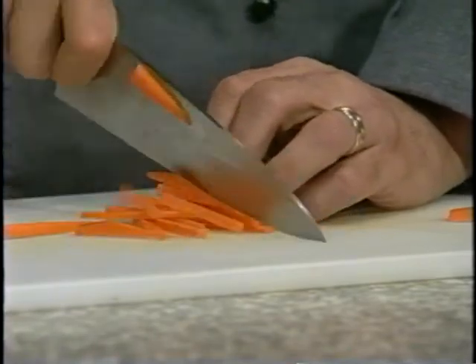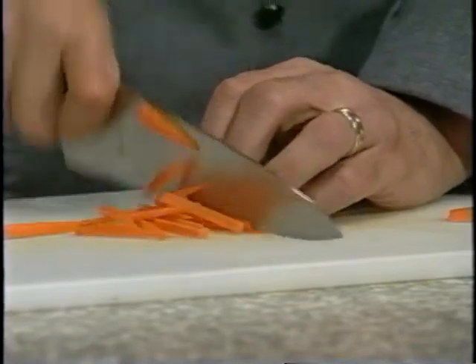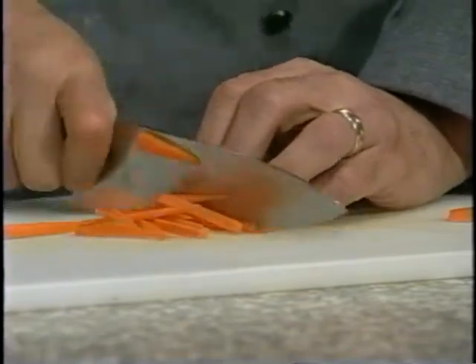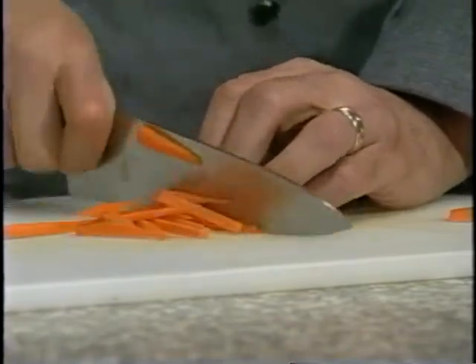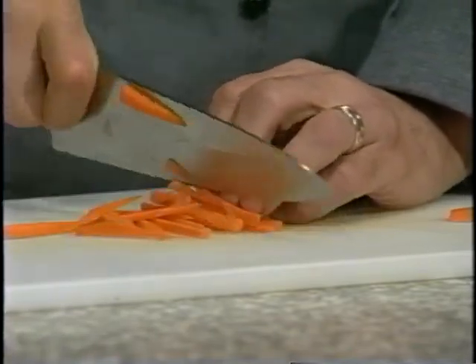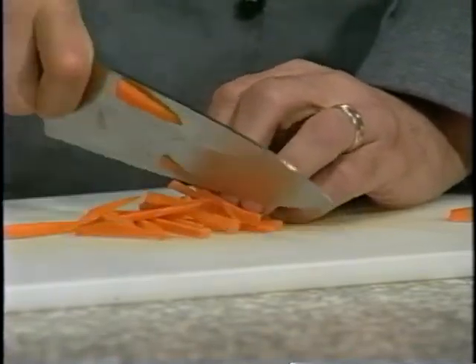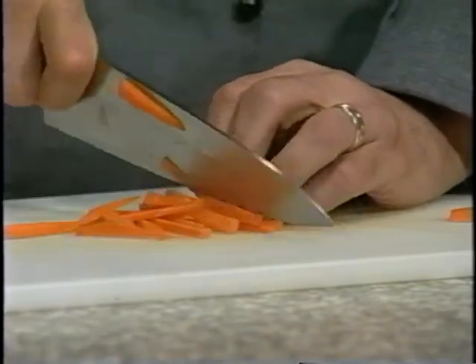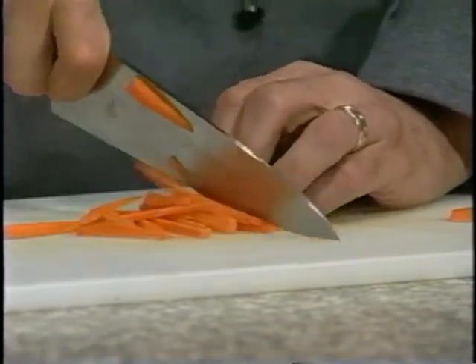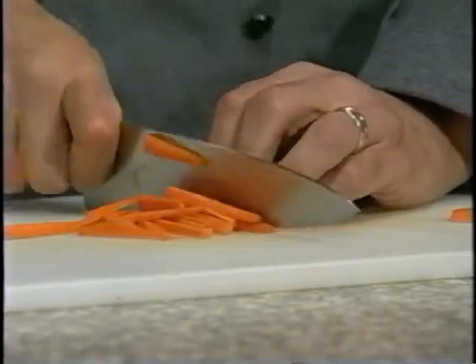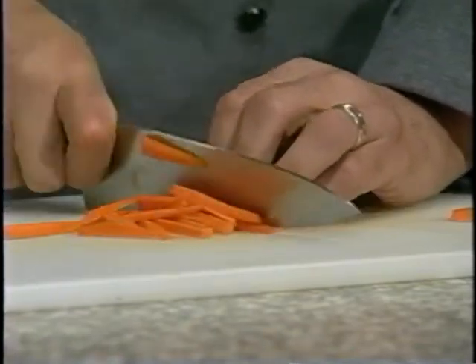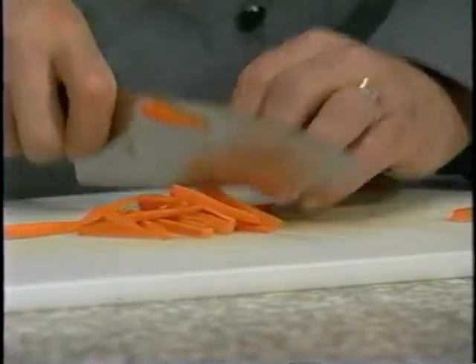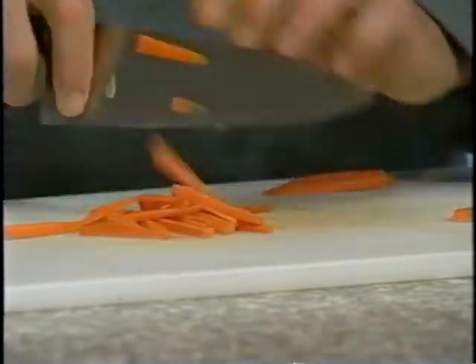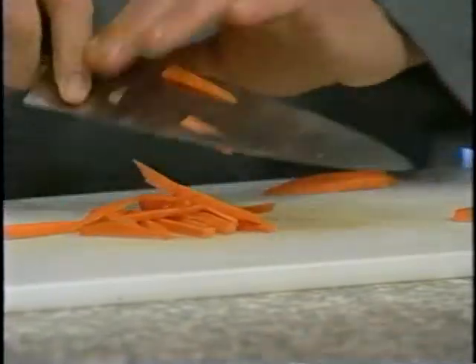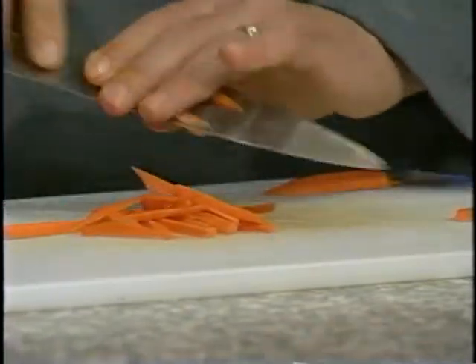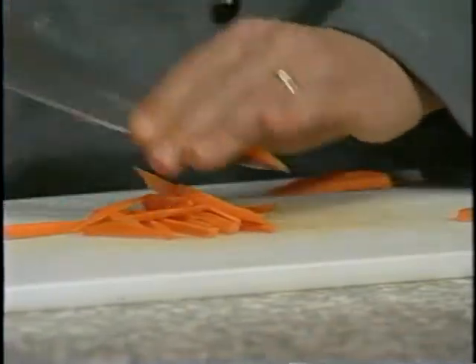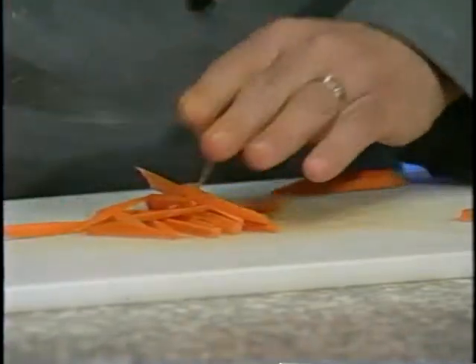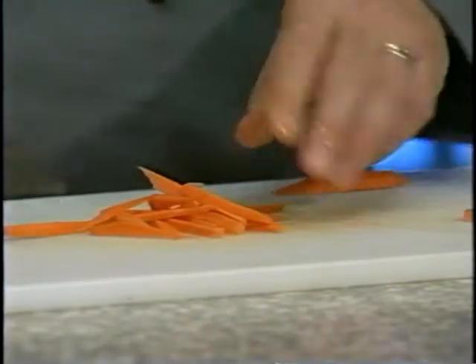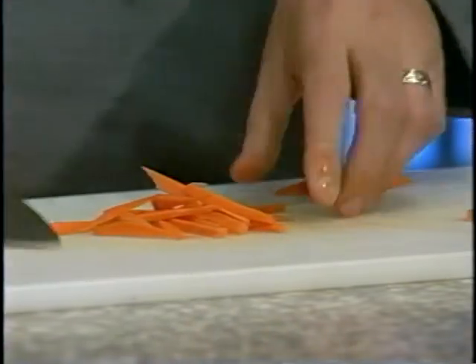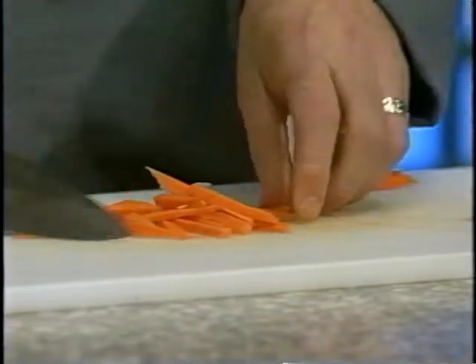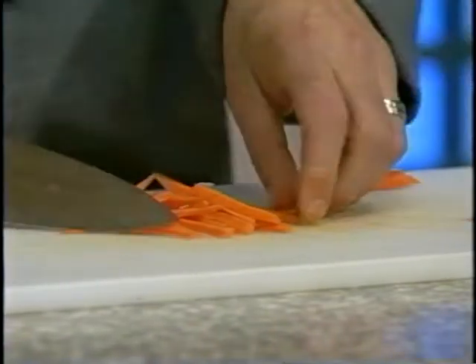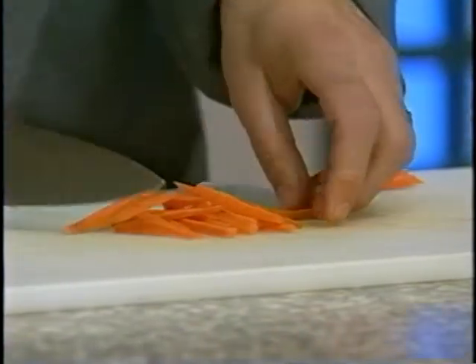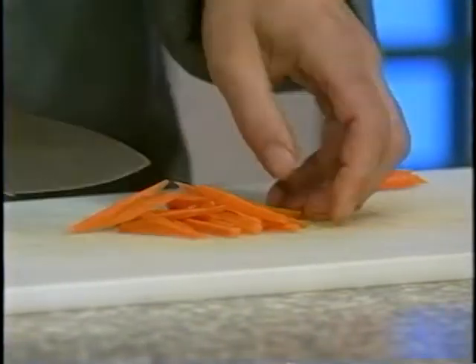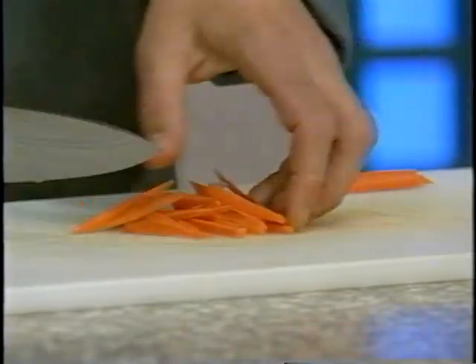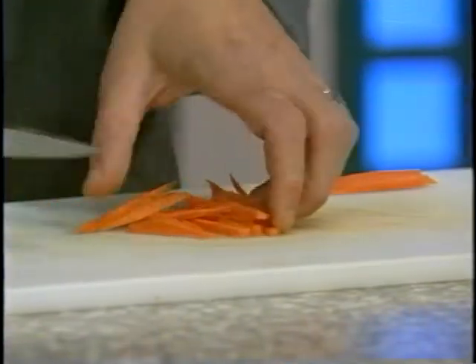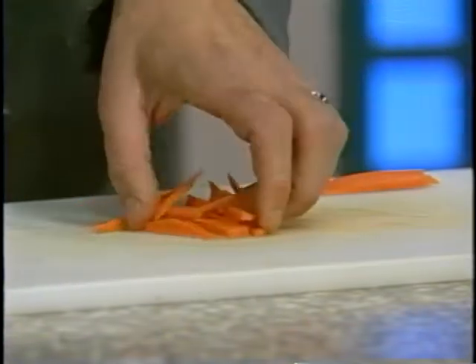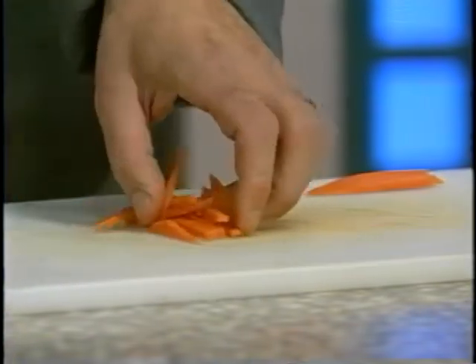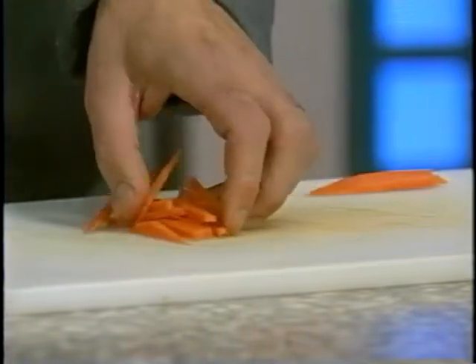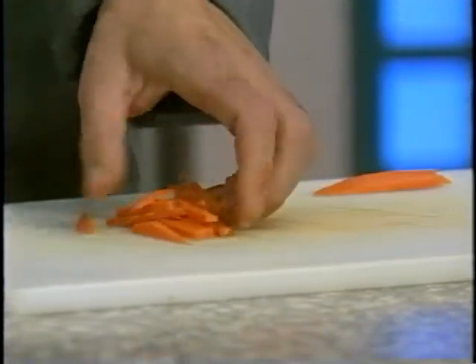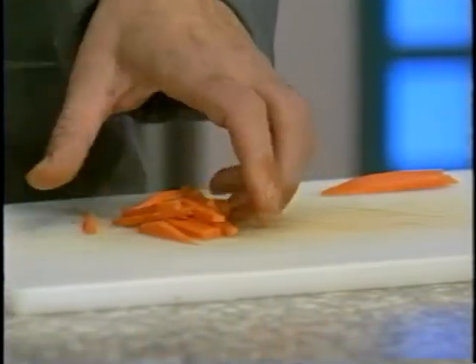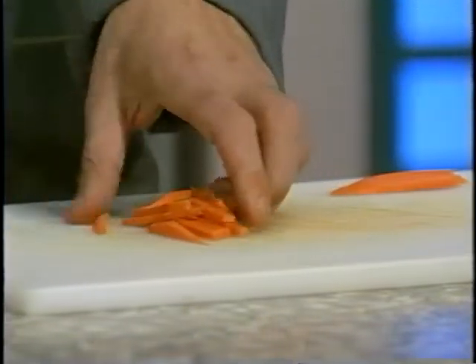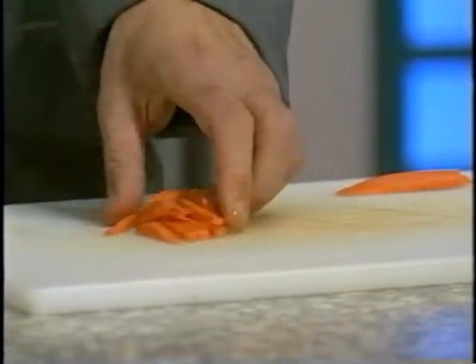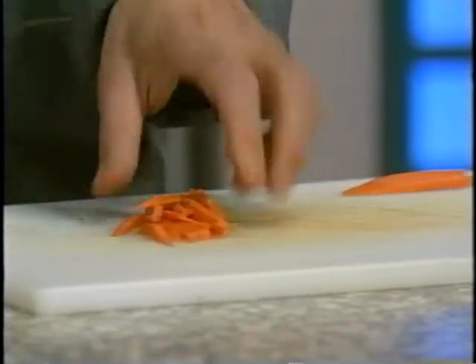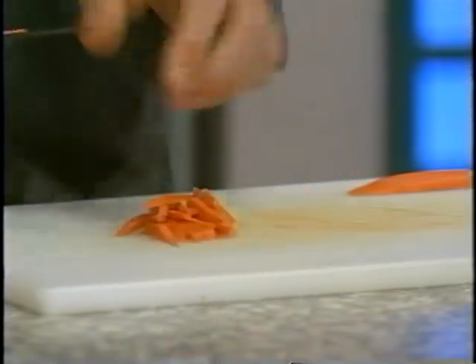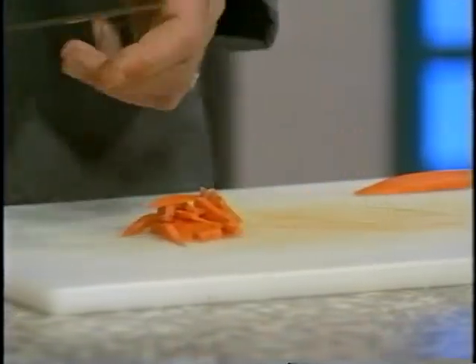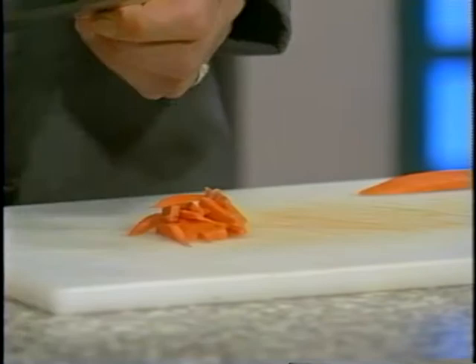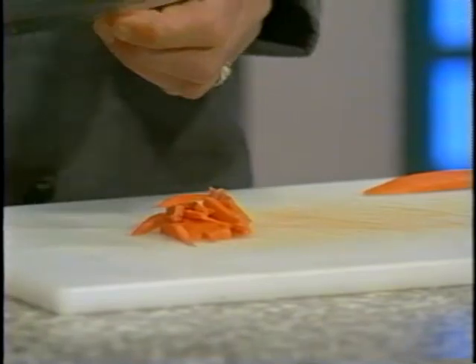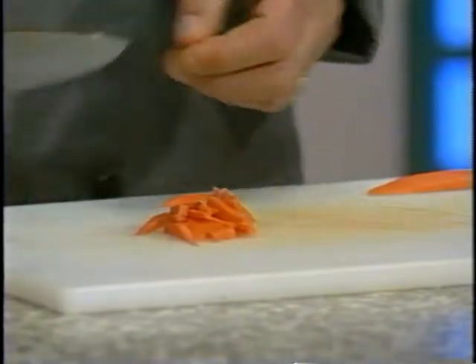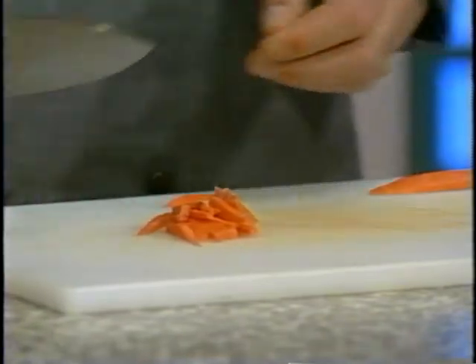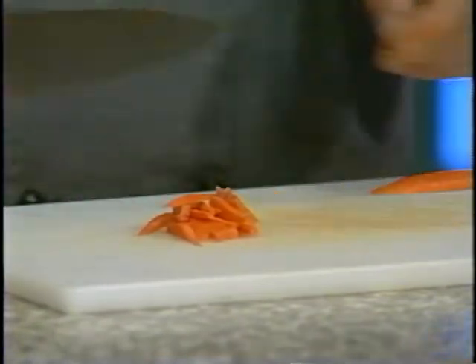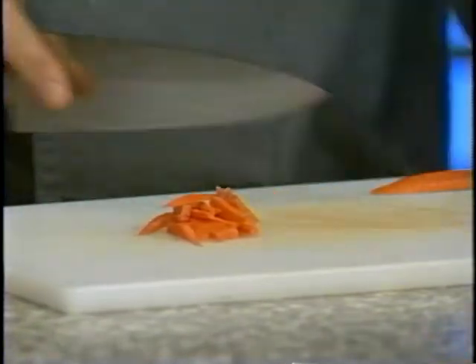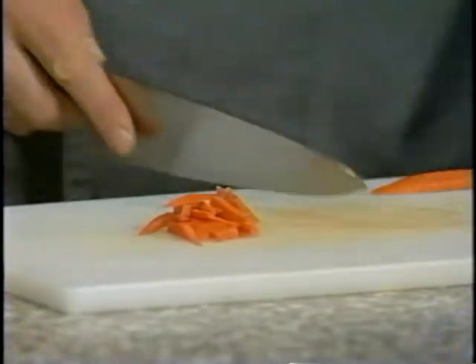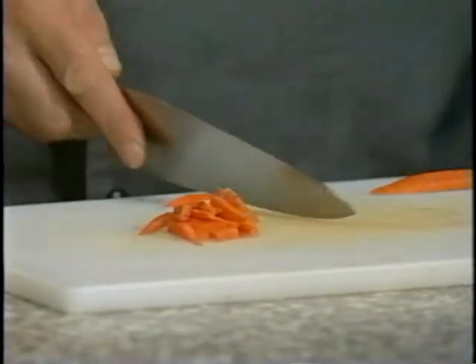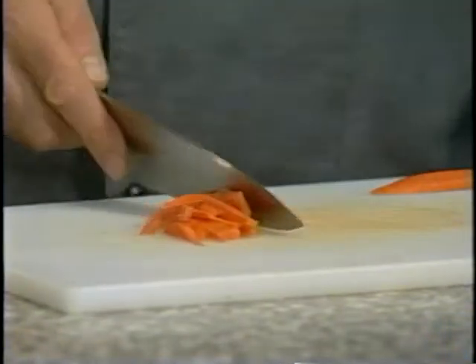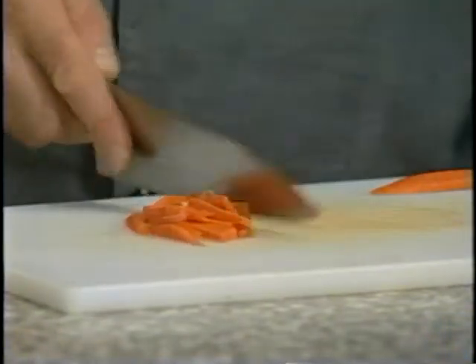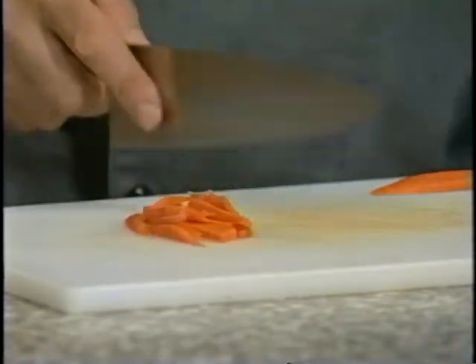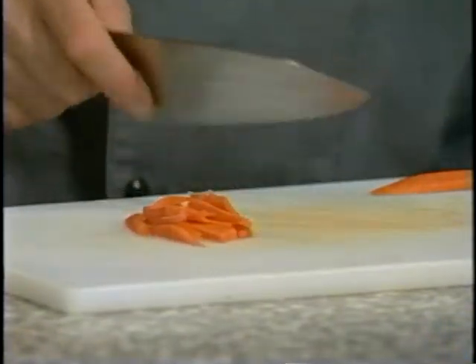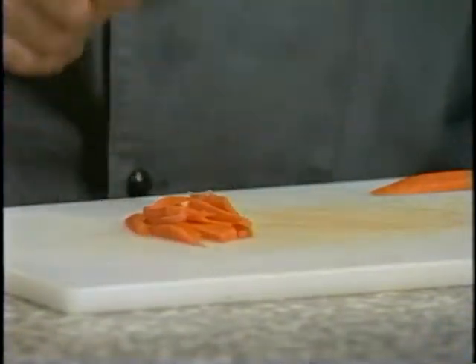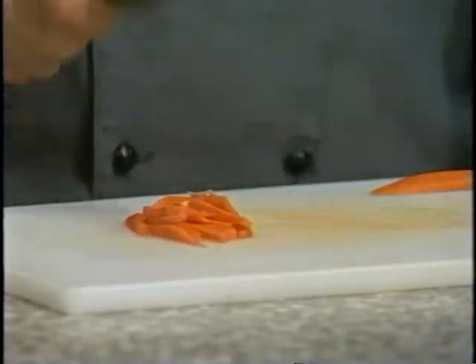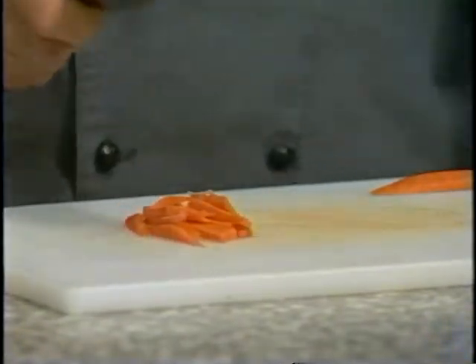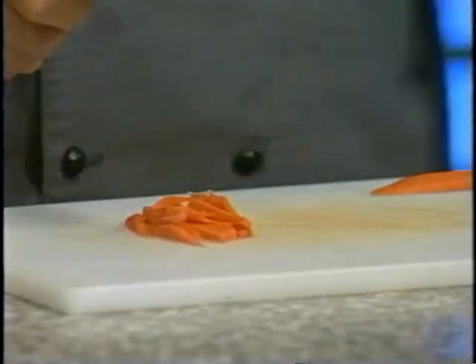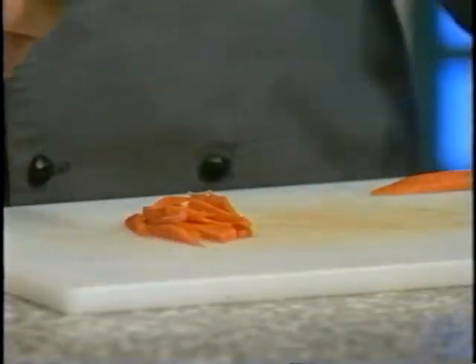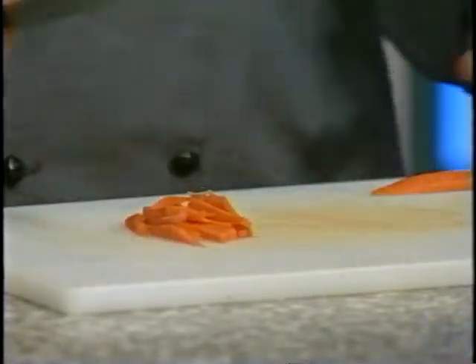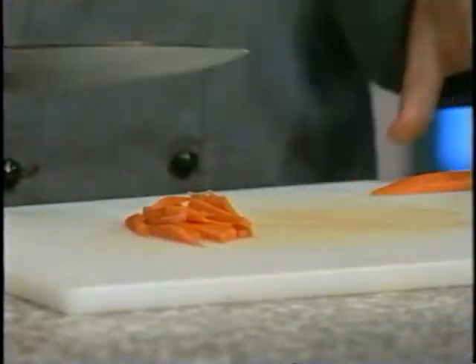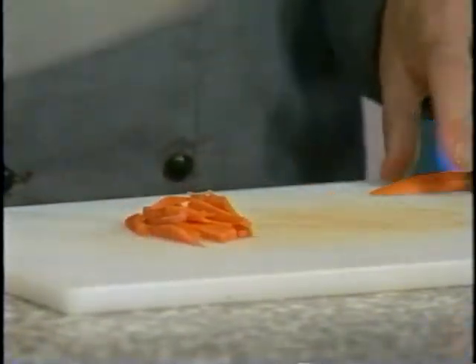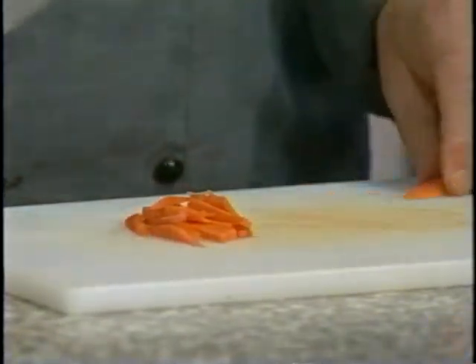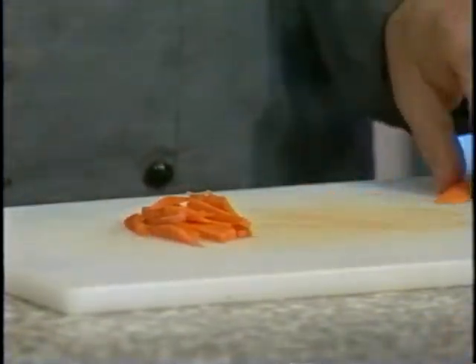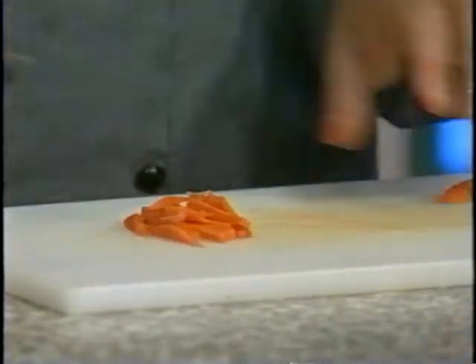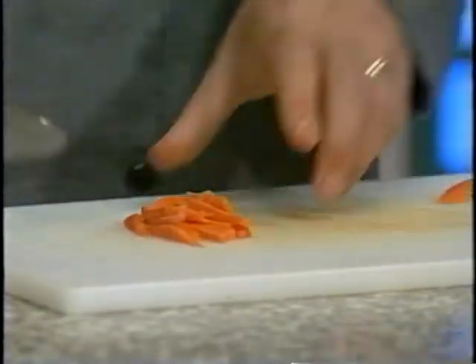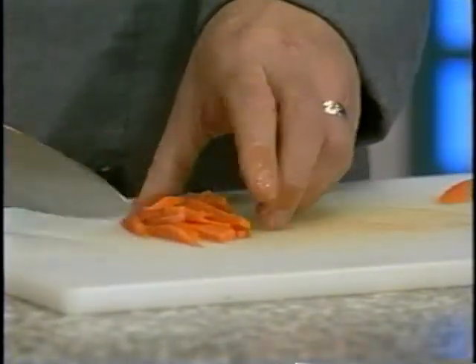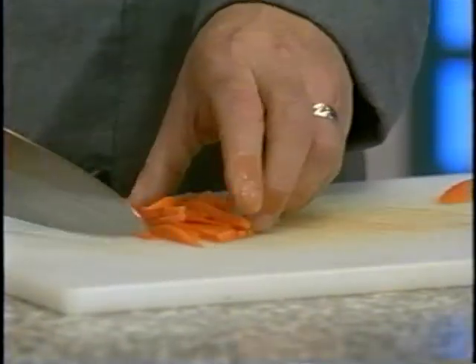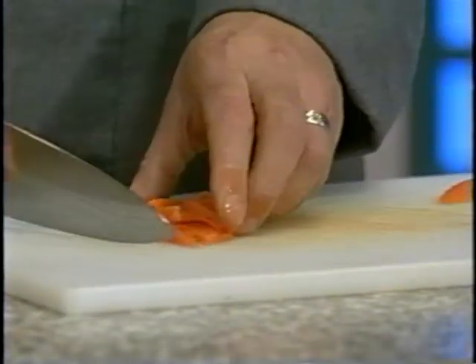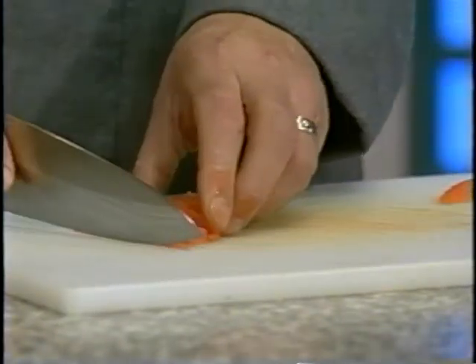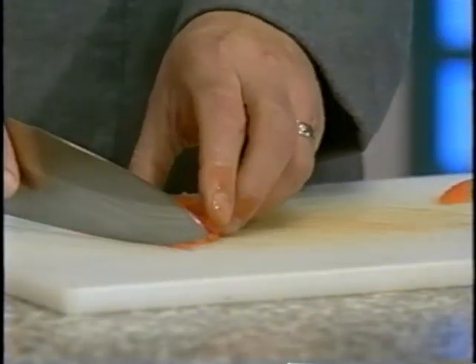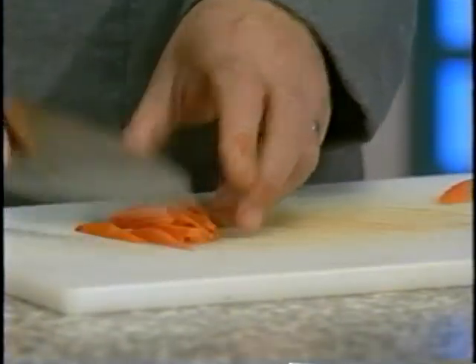Julienne is used in a lot of recipes. It's used for soups, and for salads, and a lot of garnishes as well.